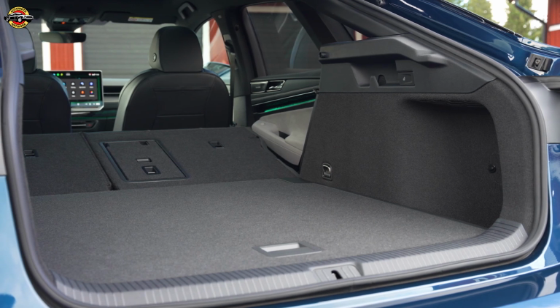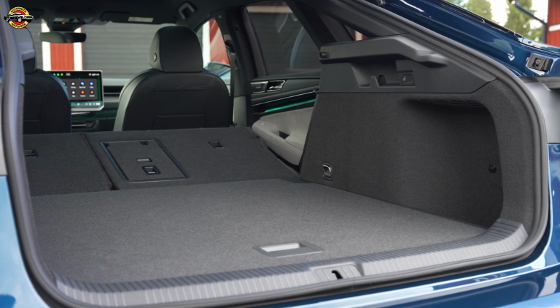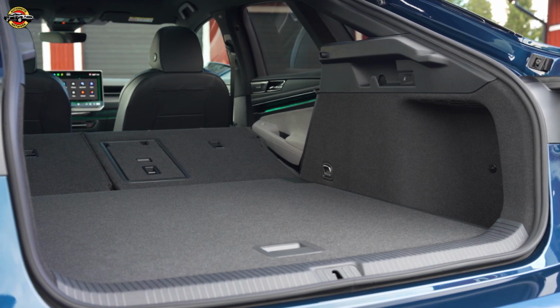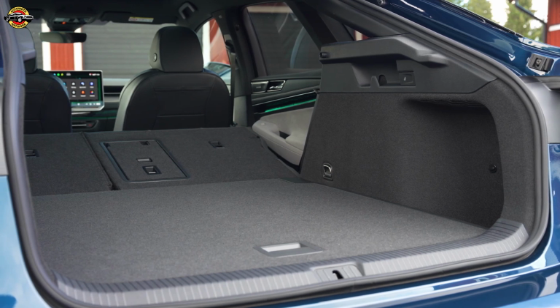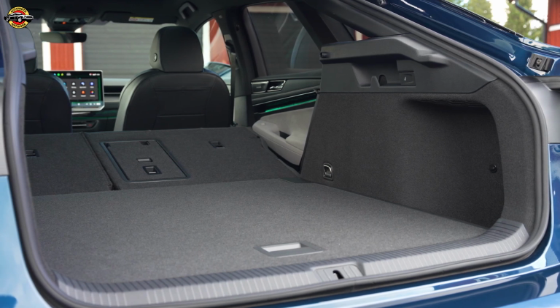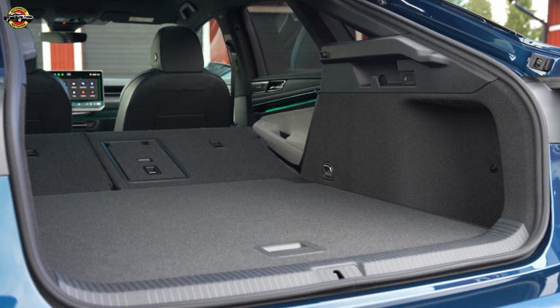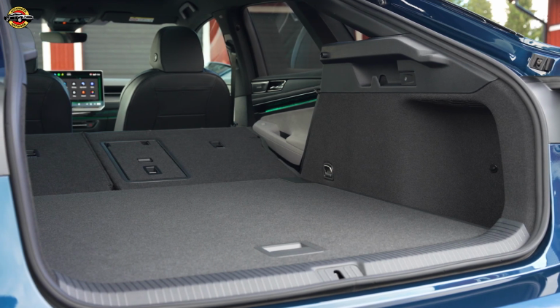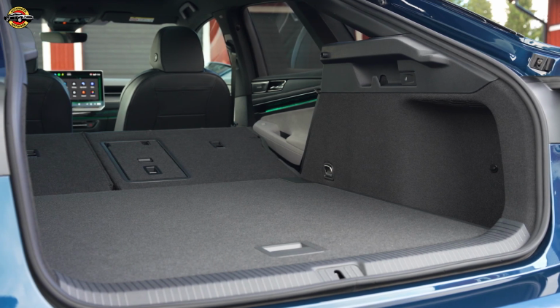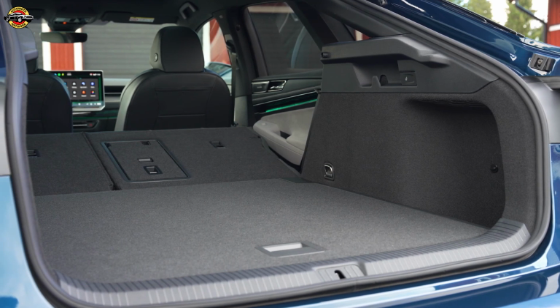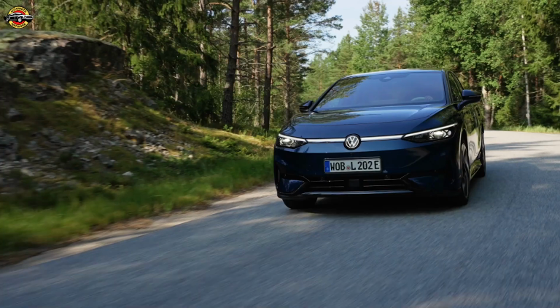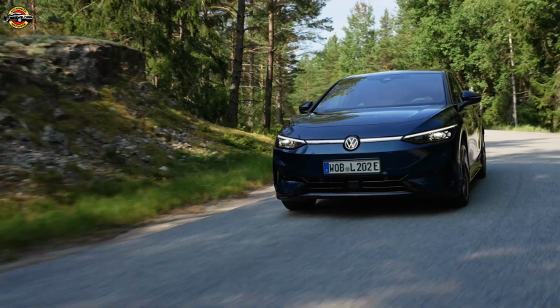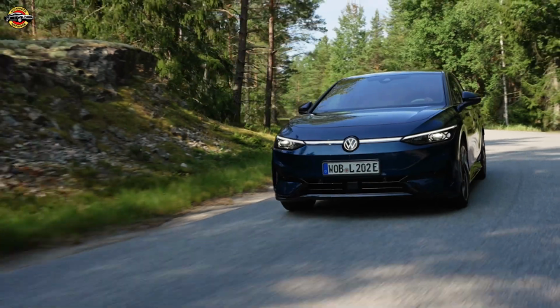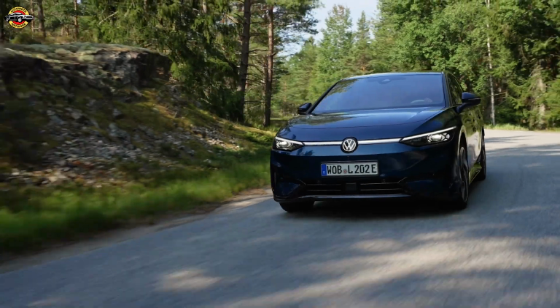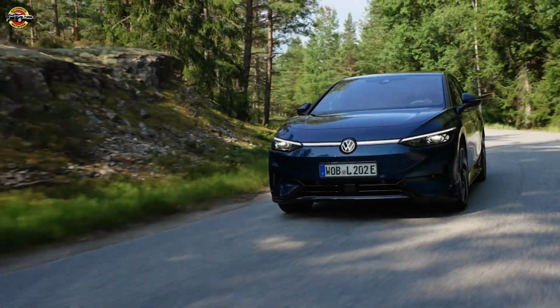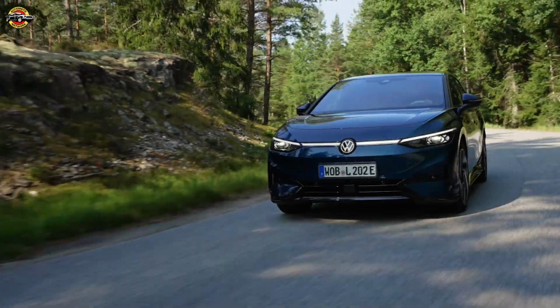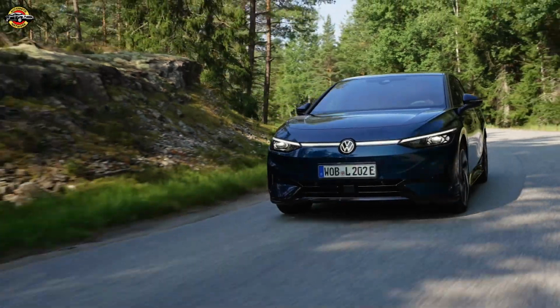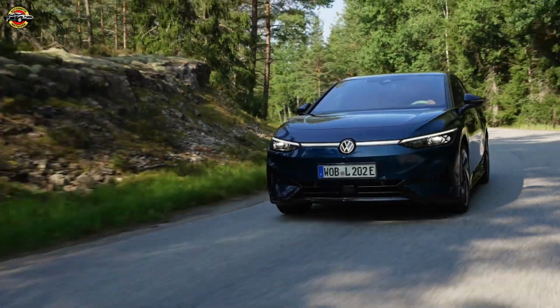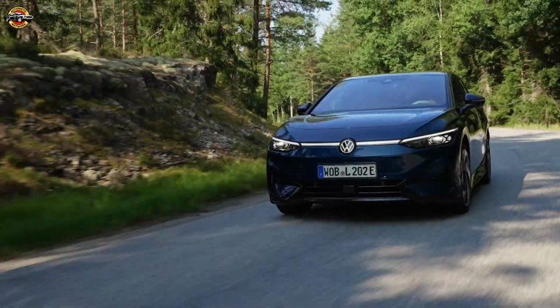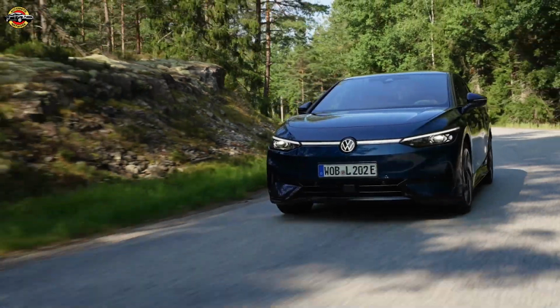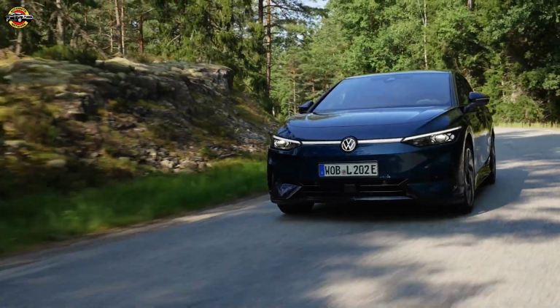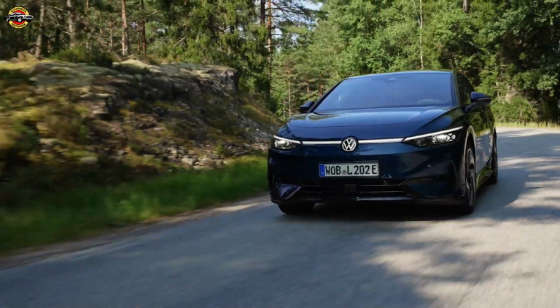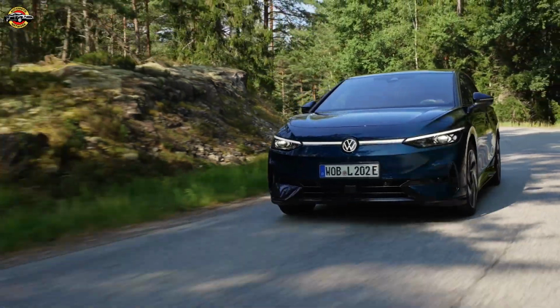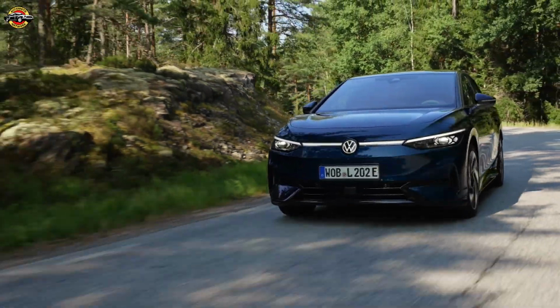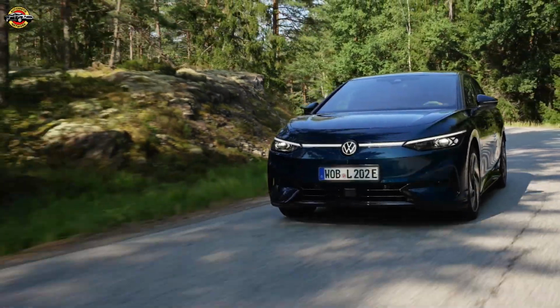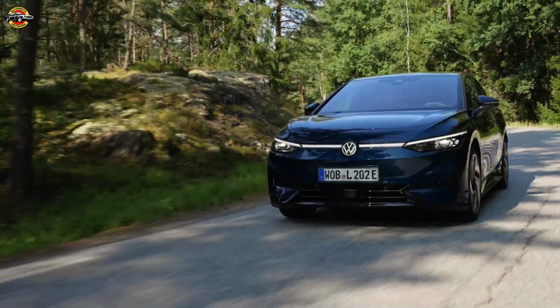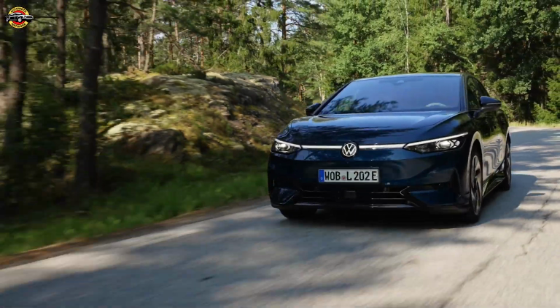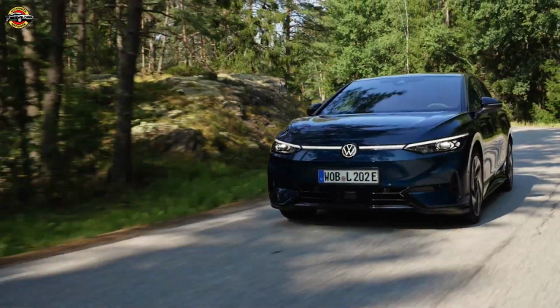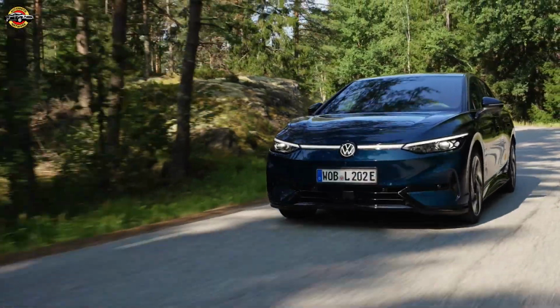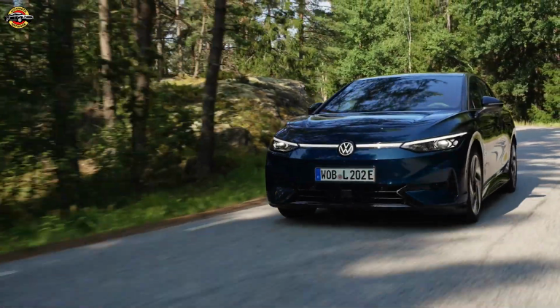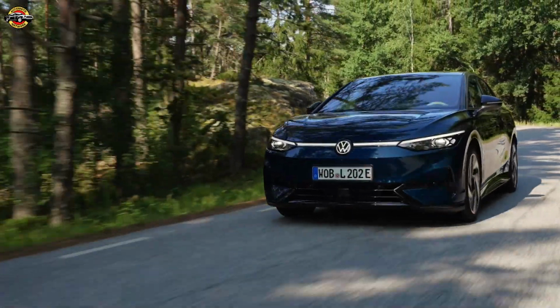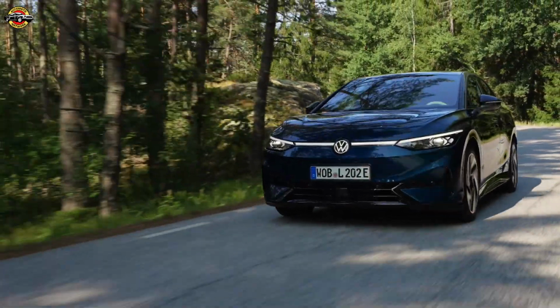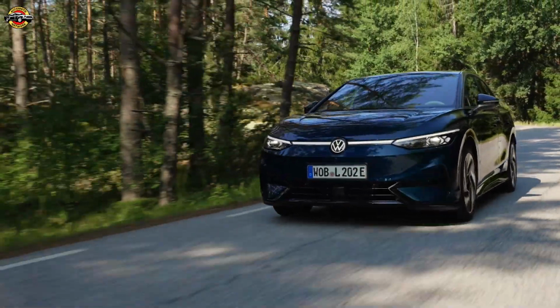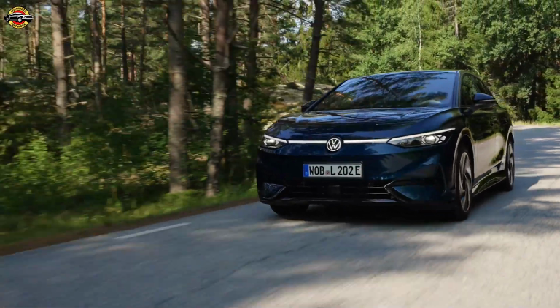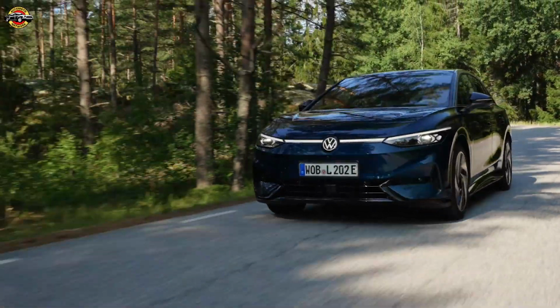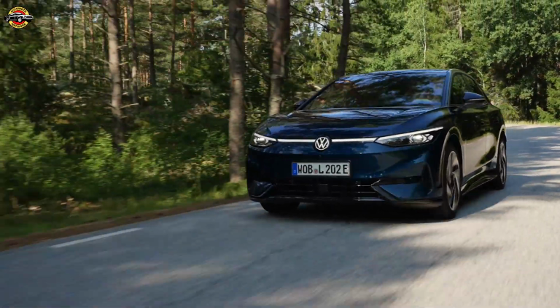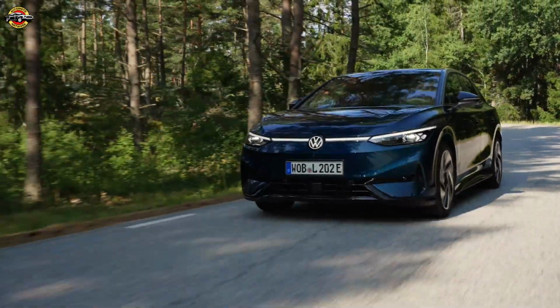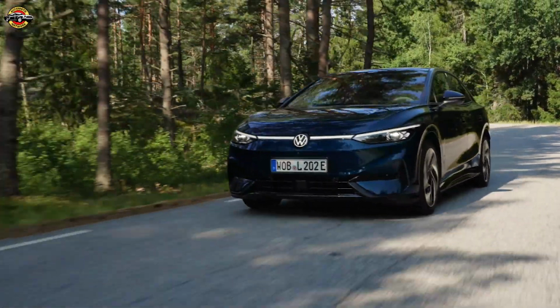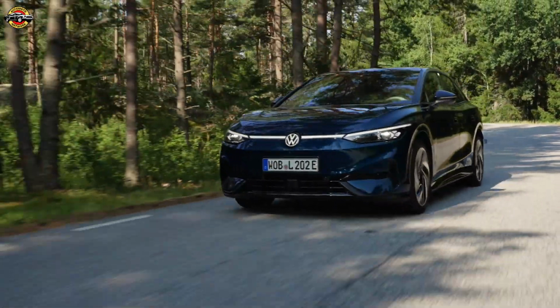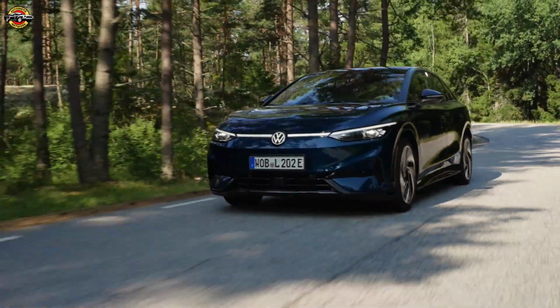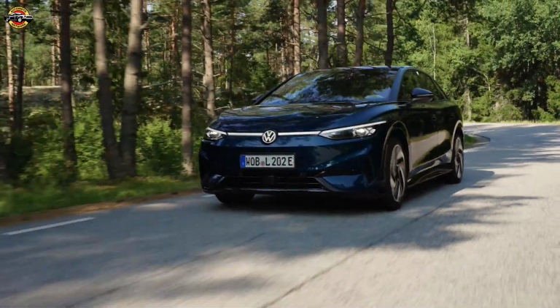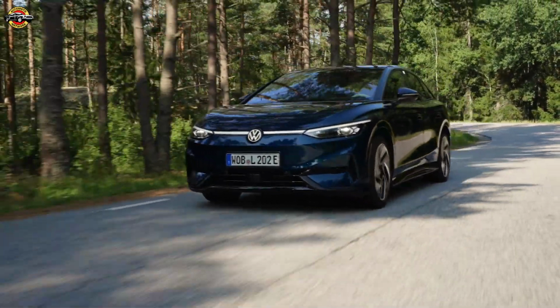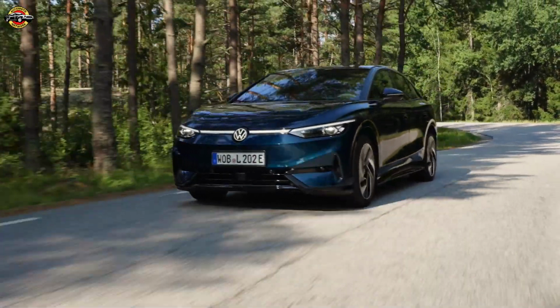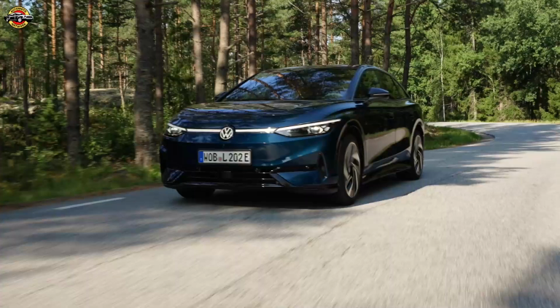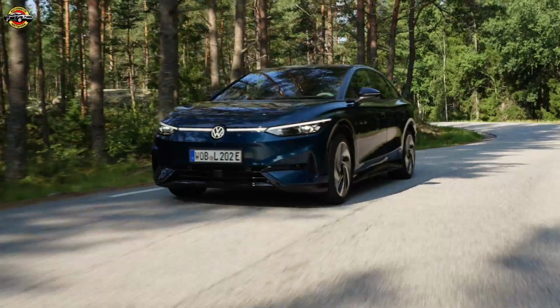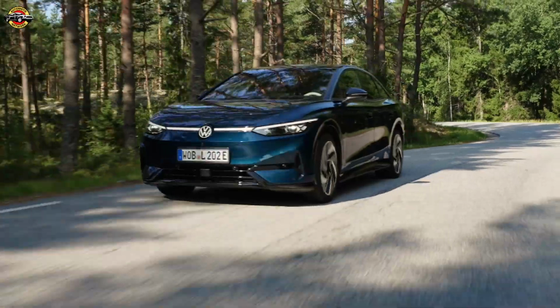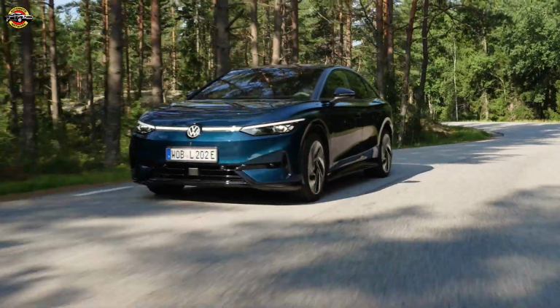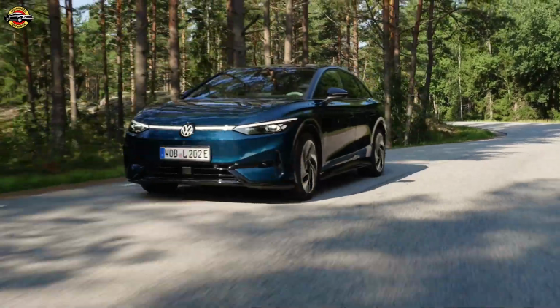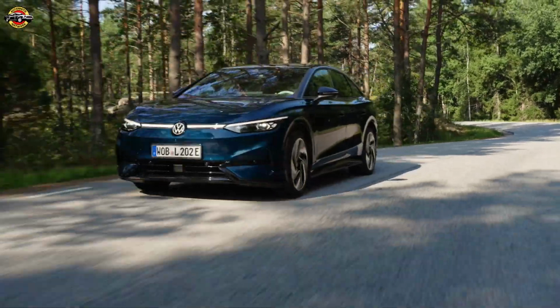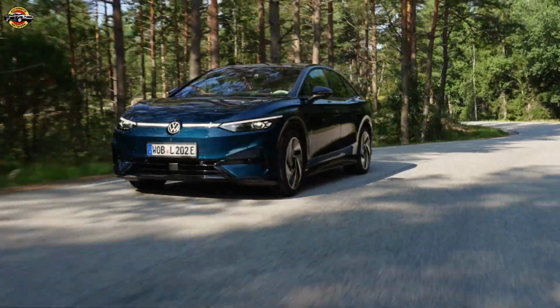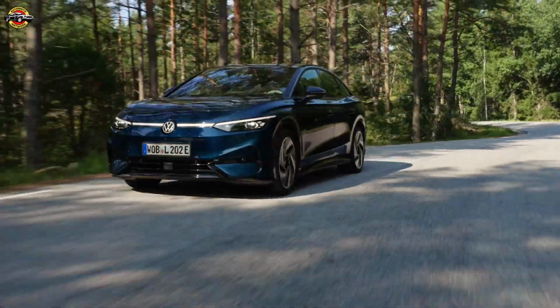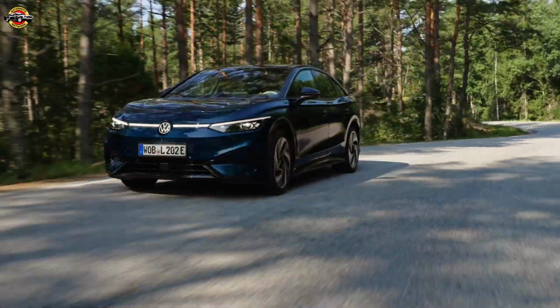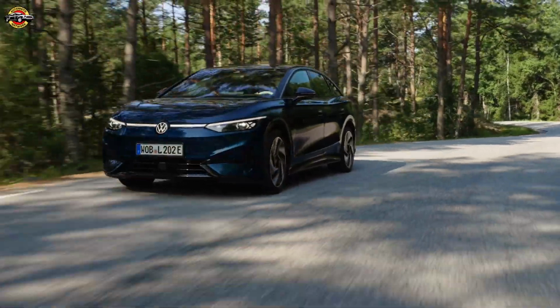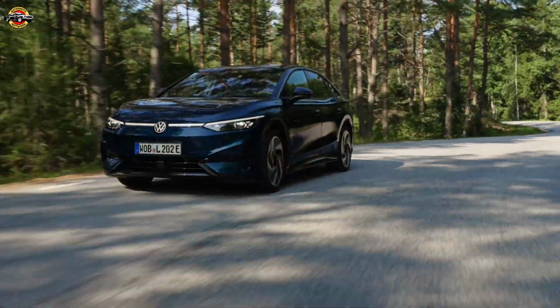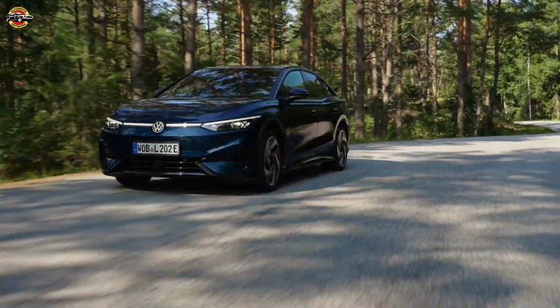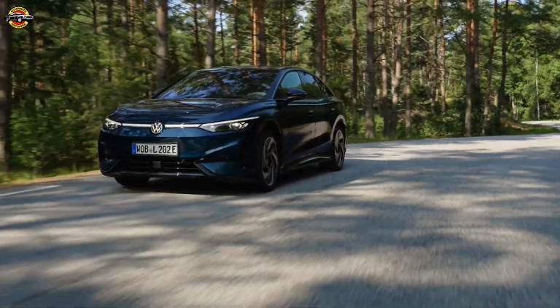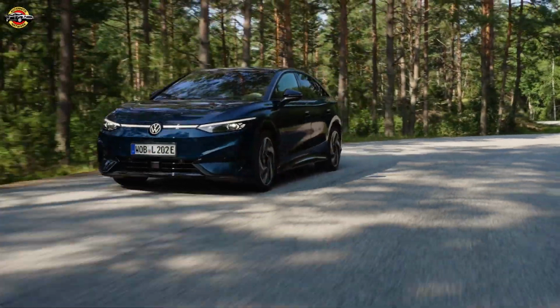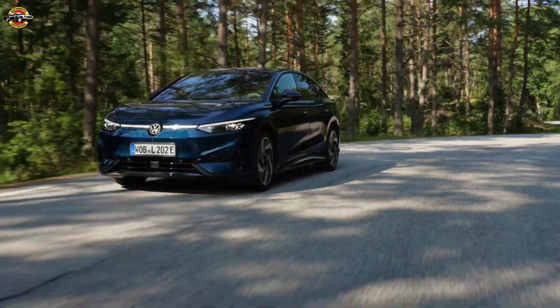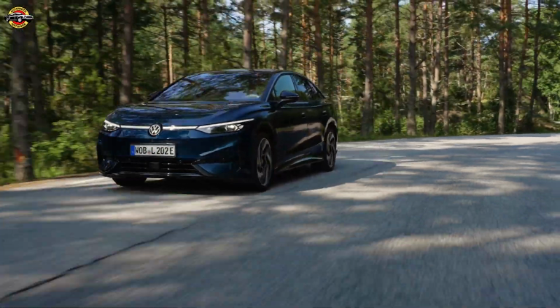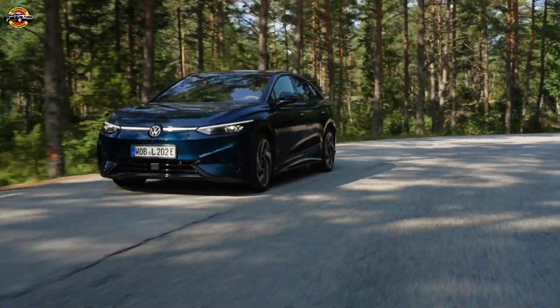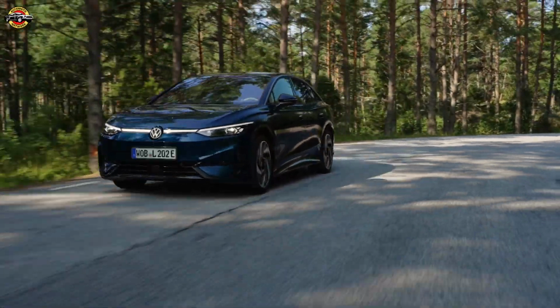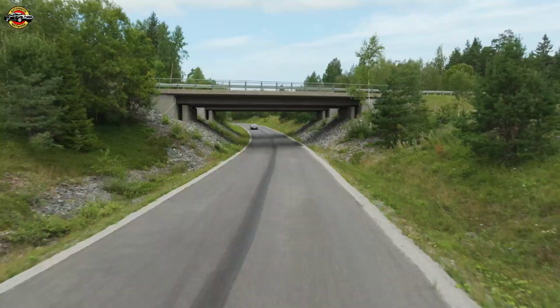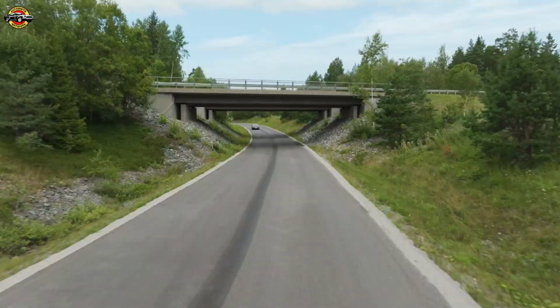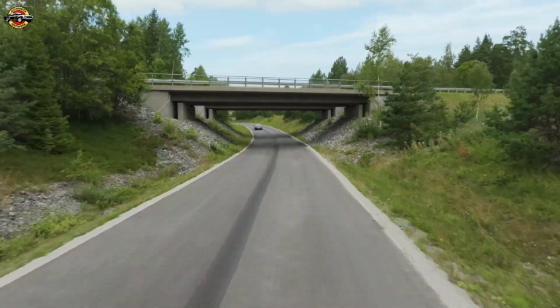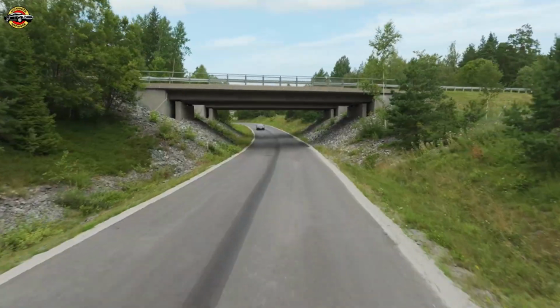The Volkswagen ID7 Pro S — a bold step into the future of efficiency, performance, and electric mobility.